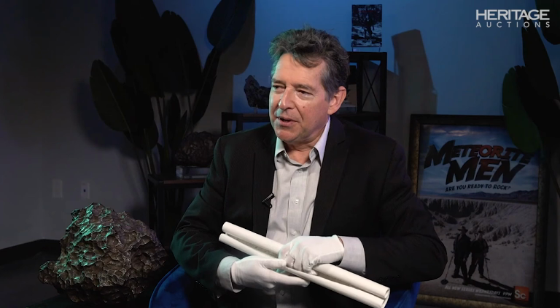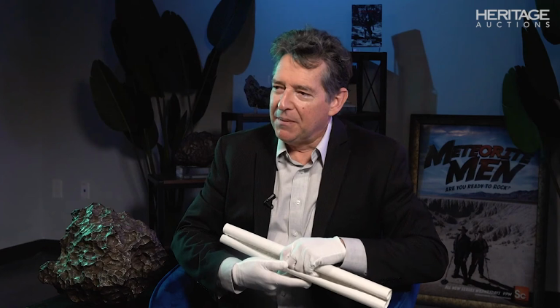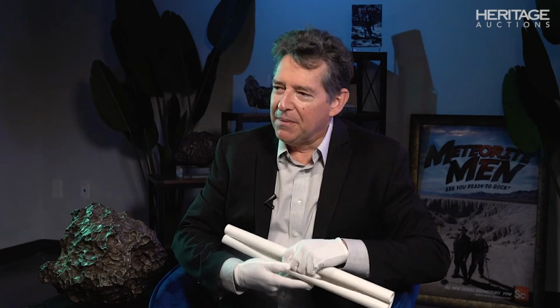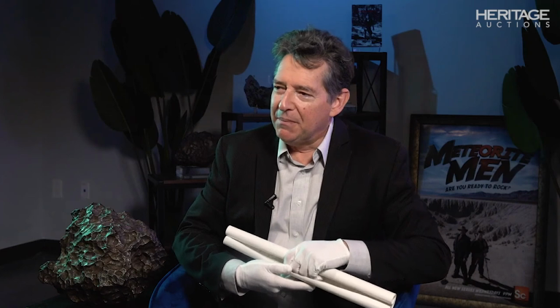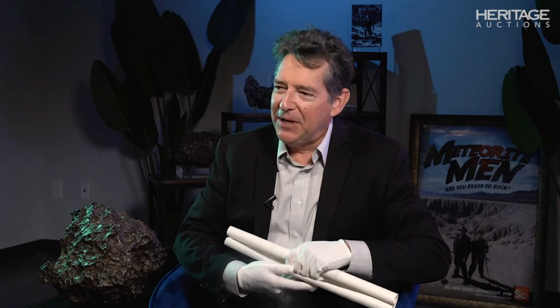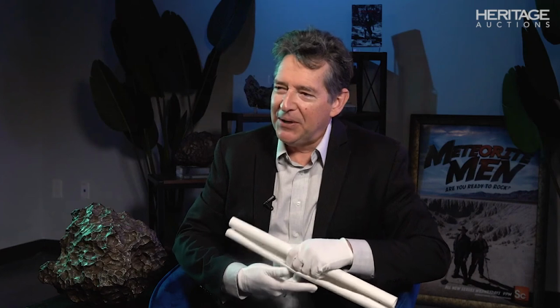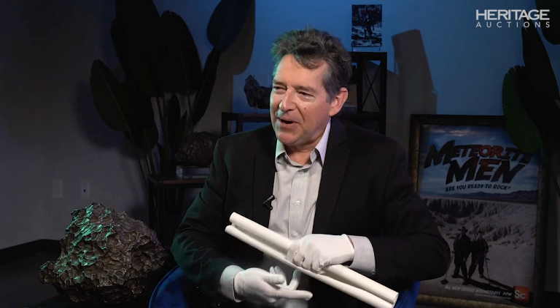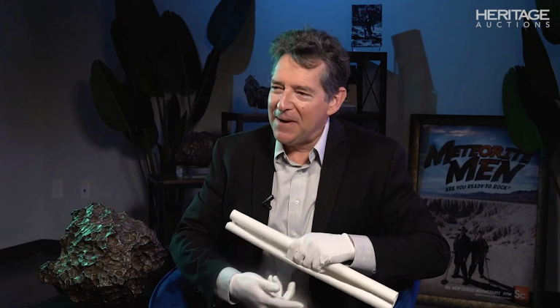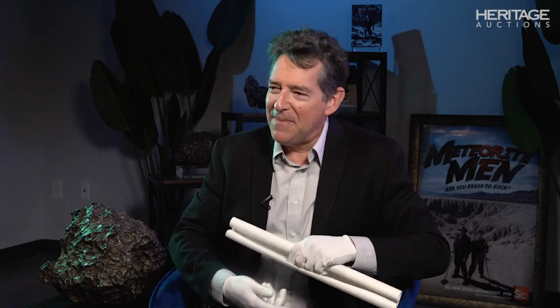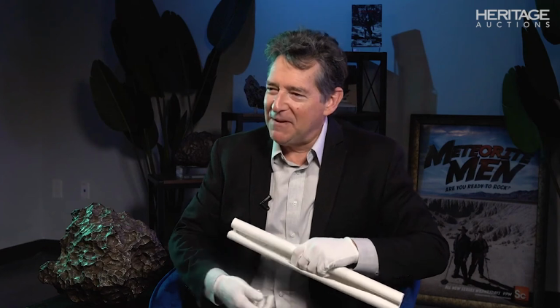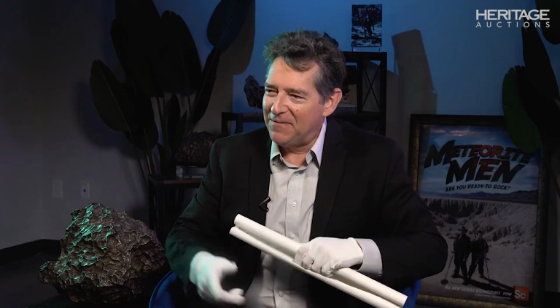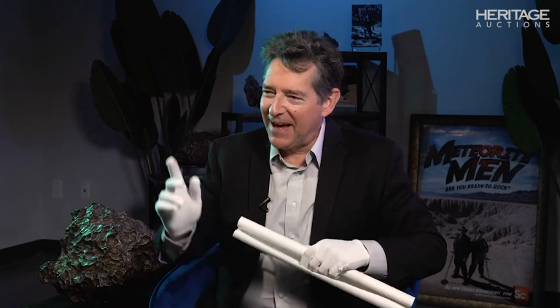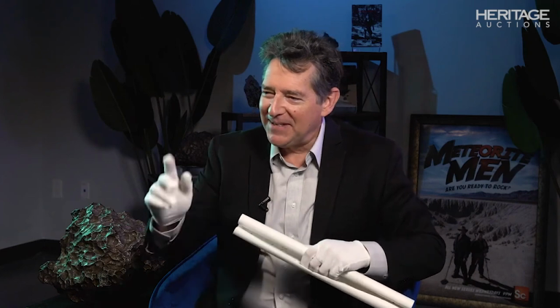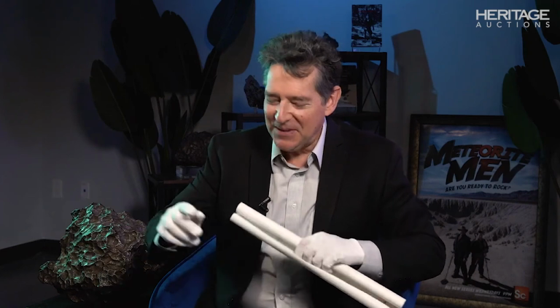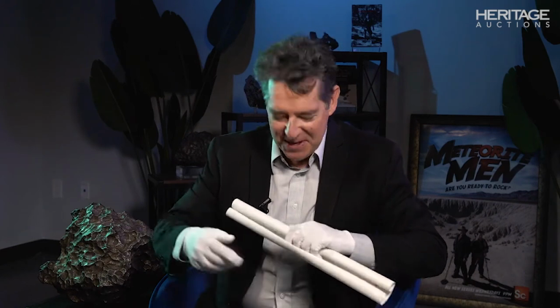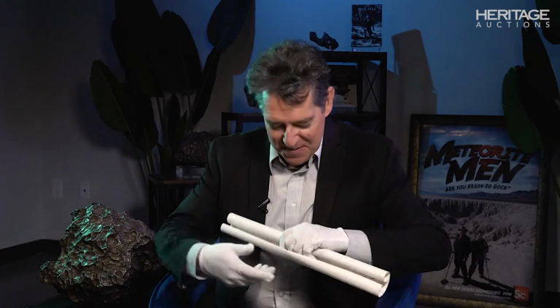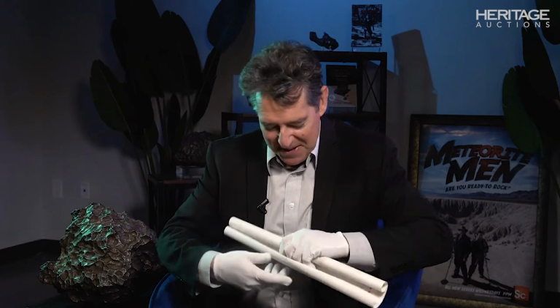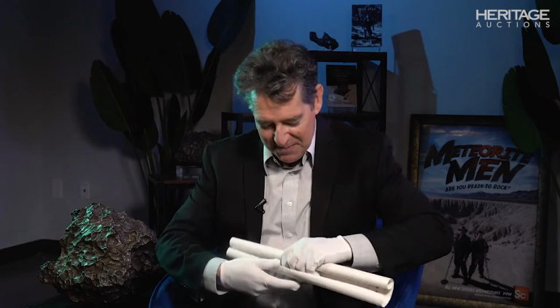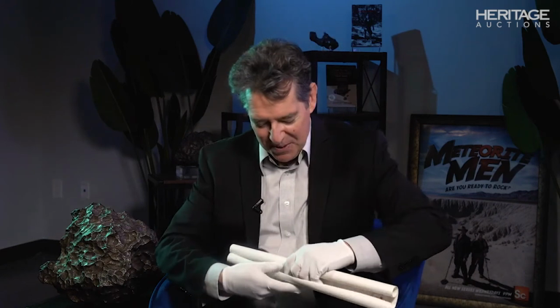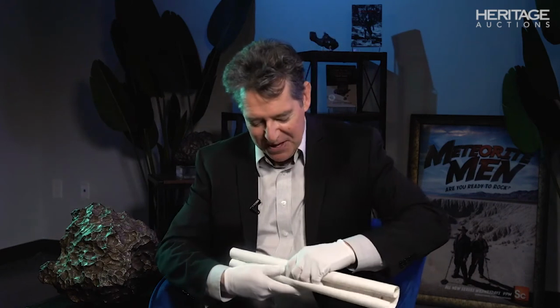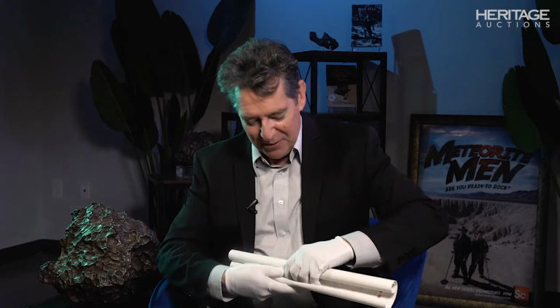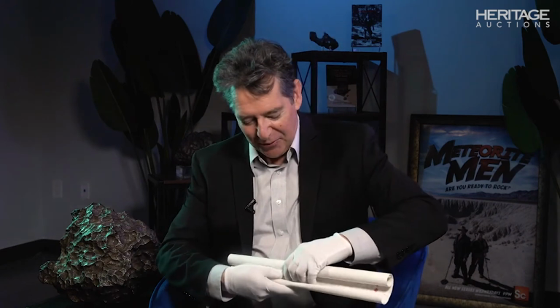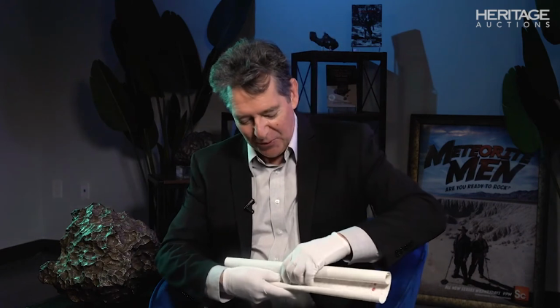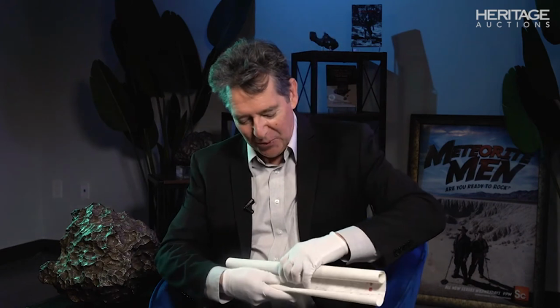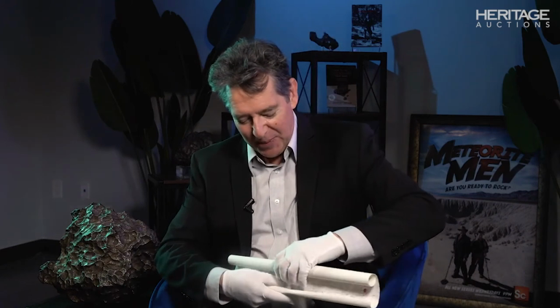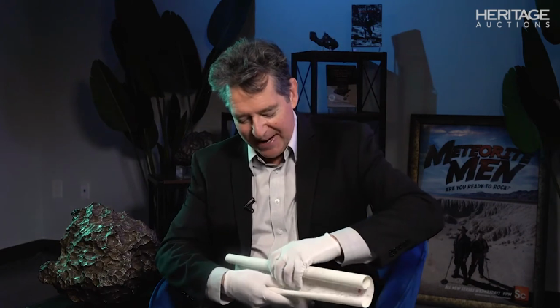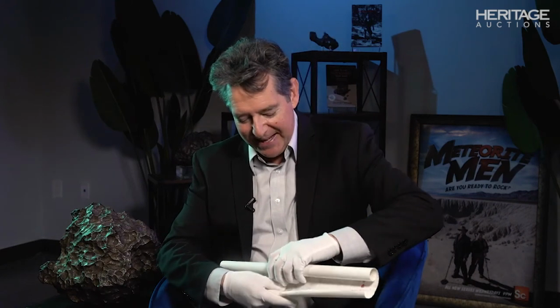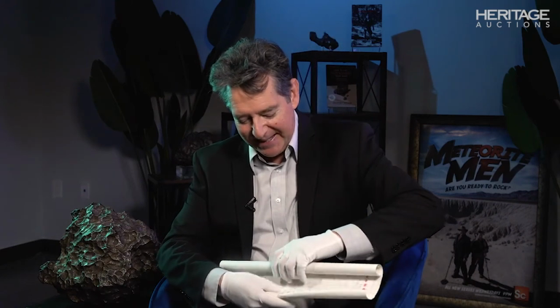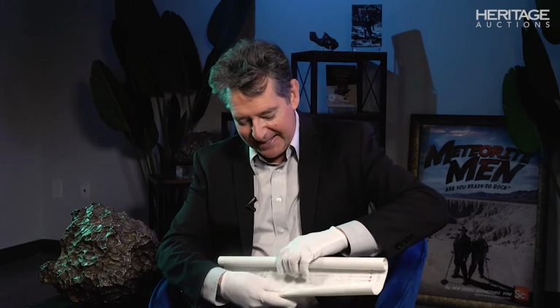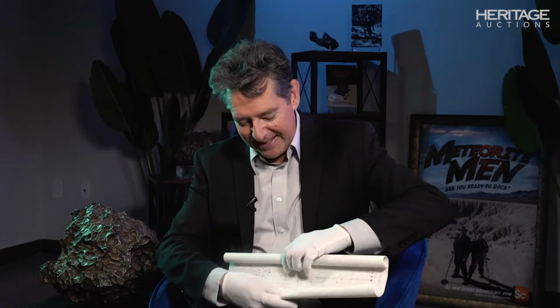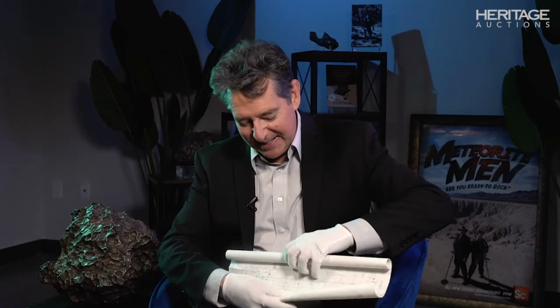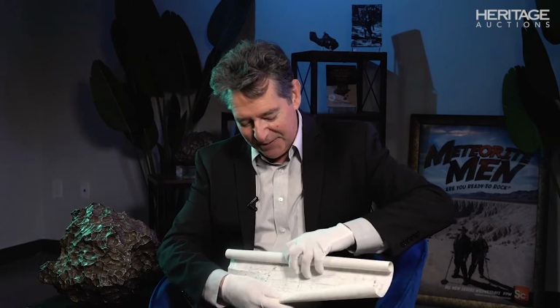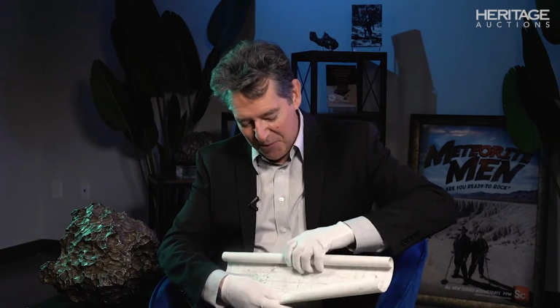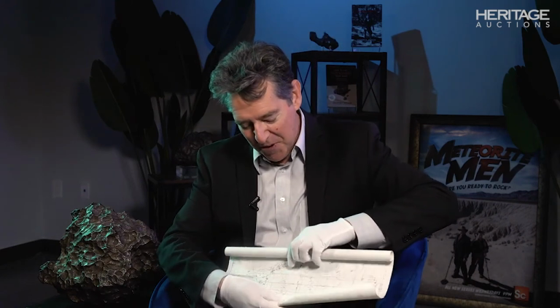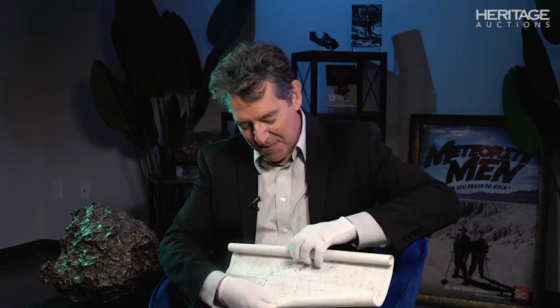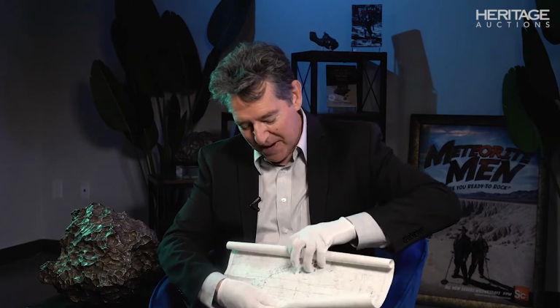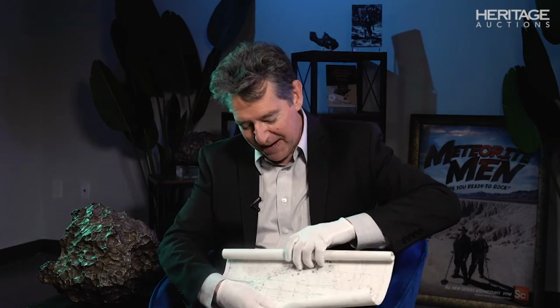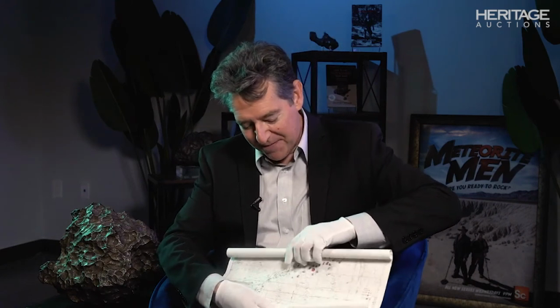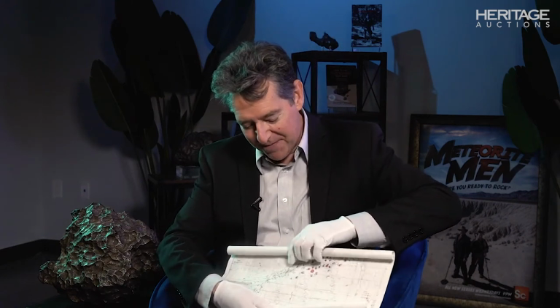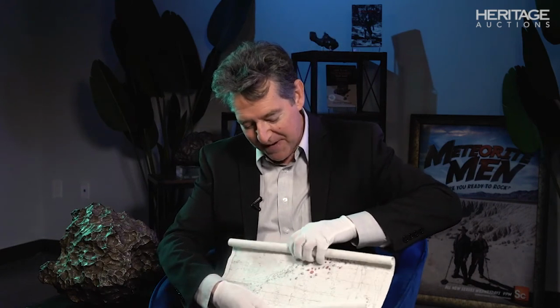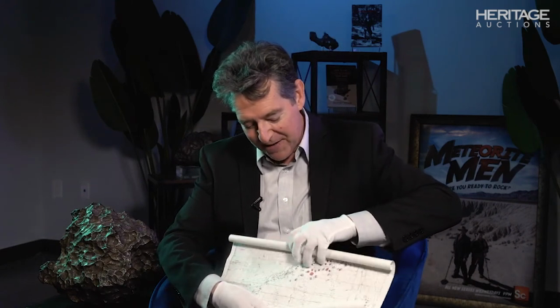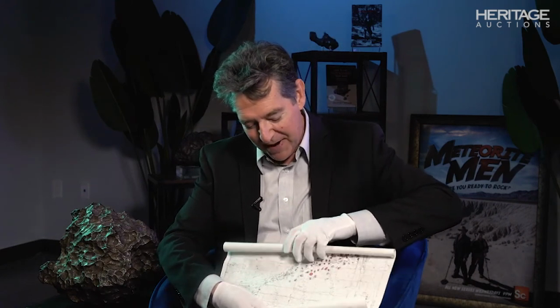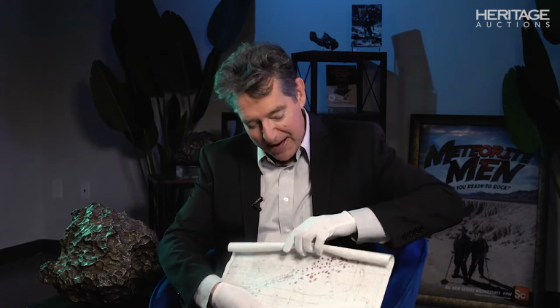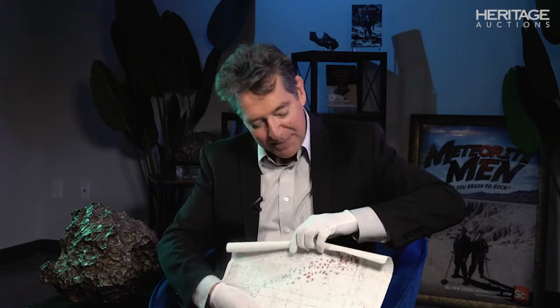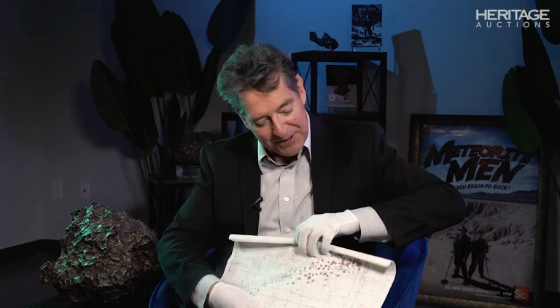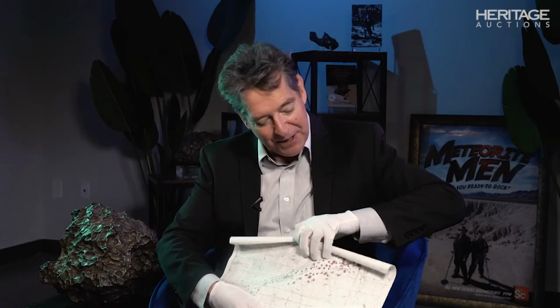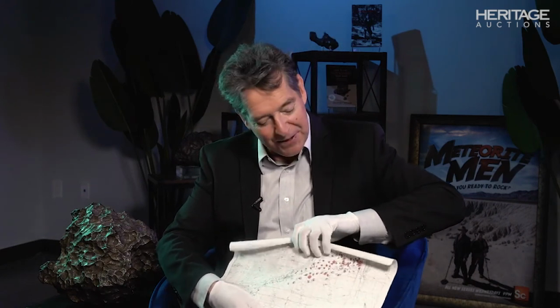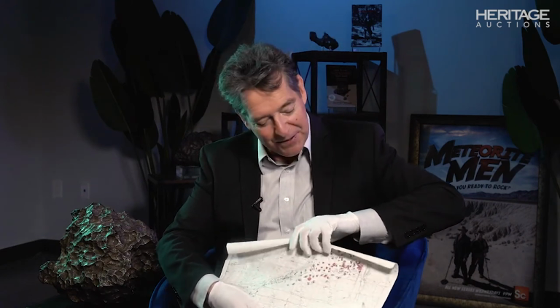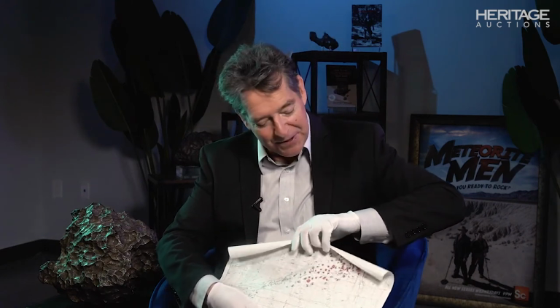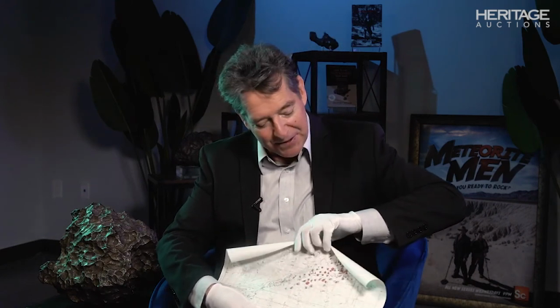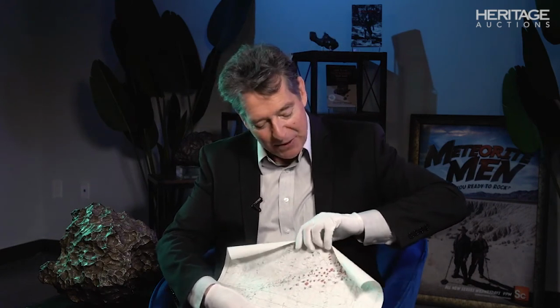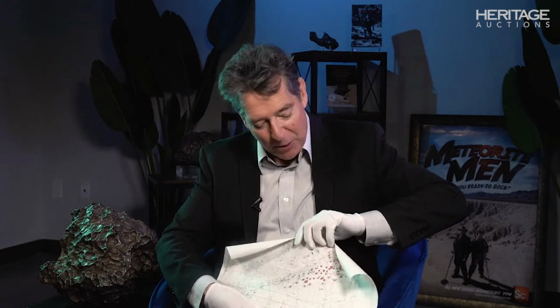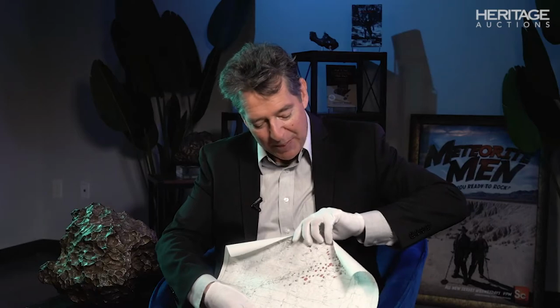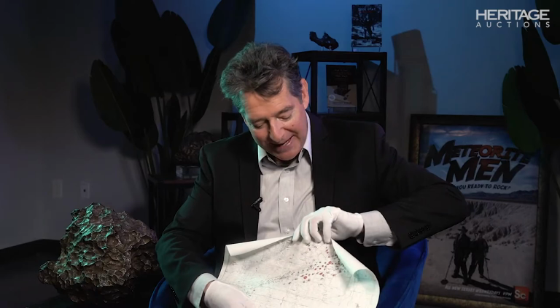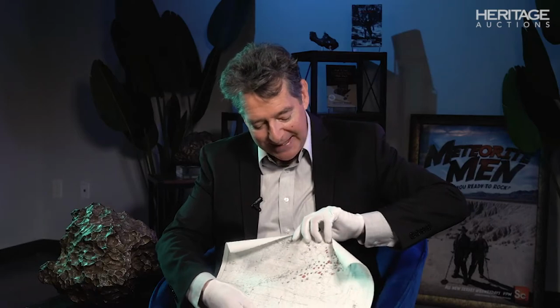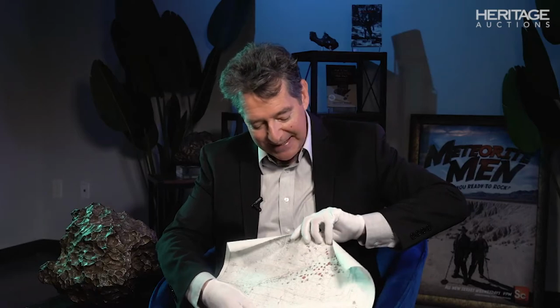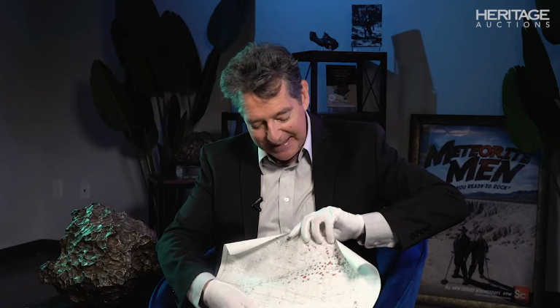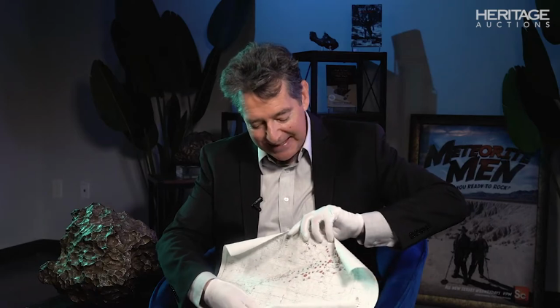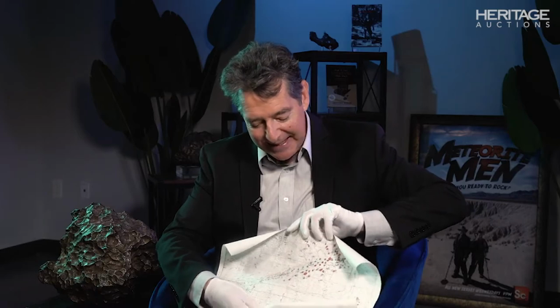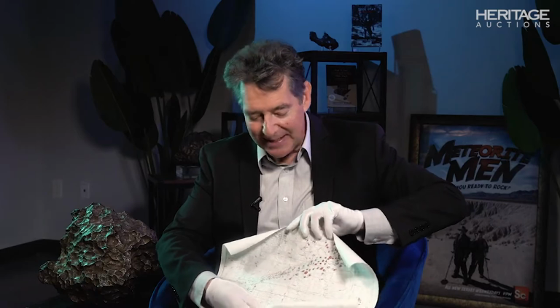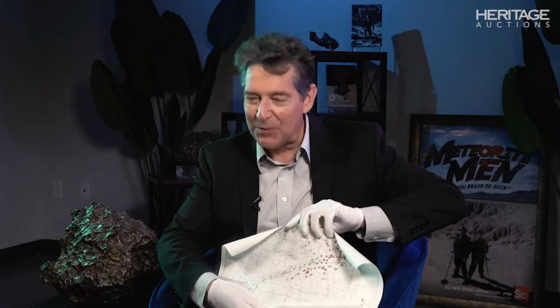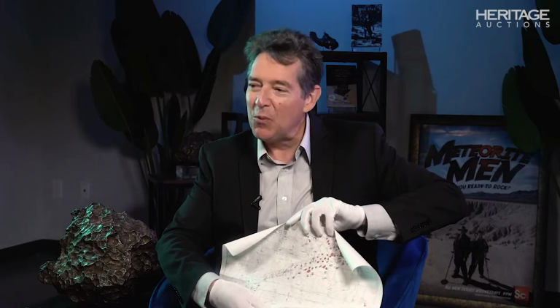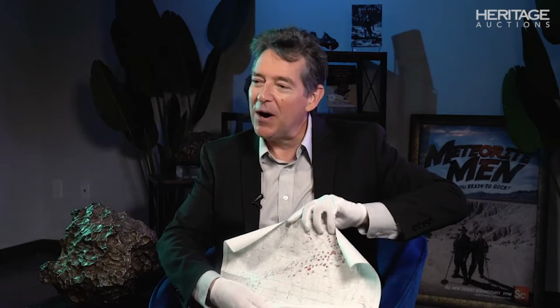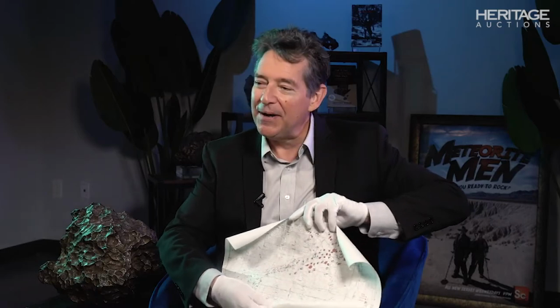Meteorite Men fans are going to be pretty enthralled by this. This is from one of my favorite episodes — Gold Basin, in Season 1.